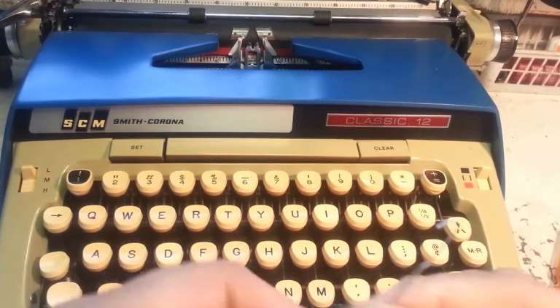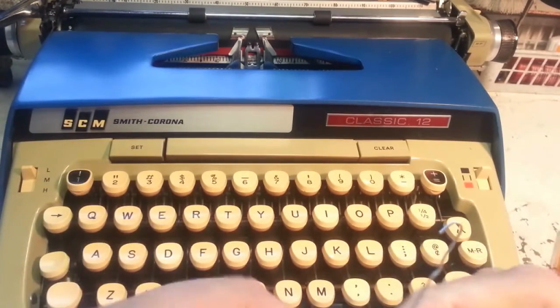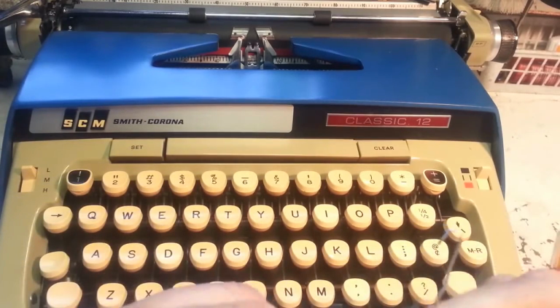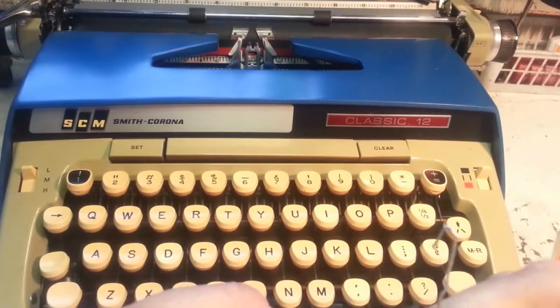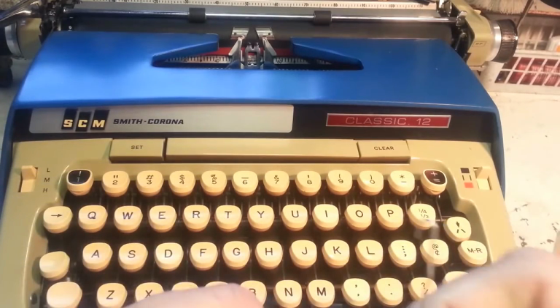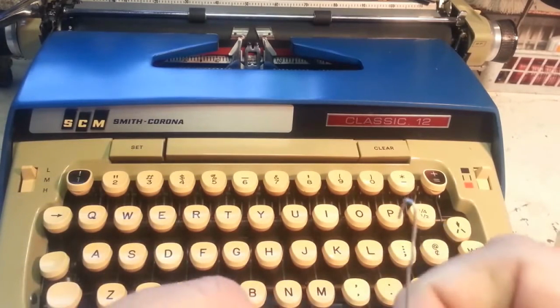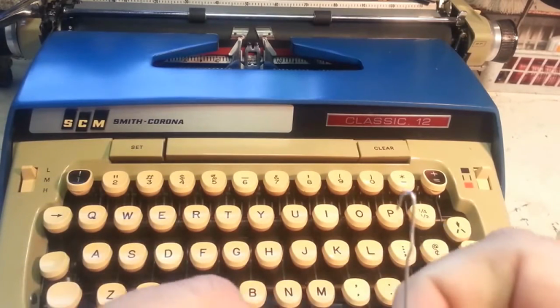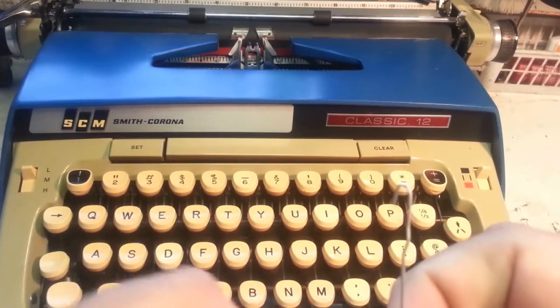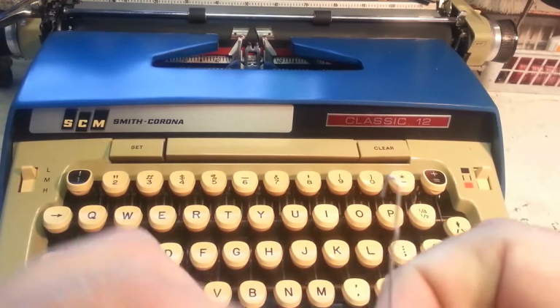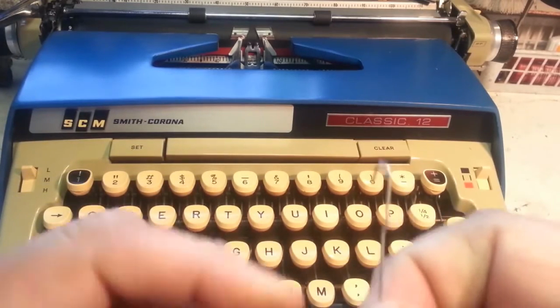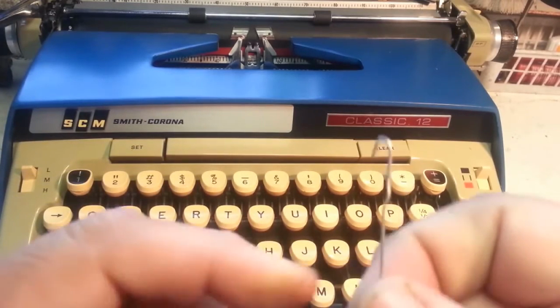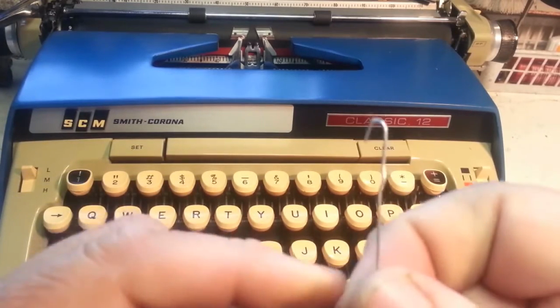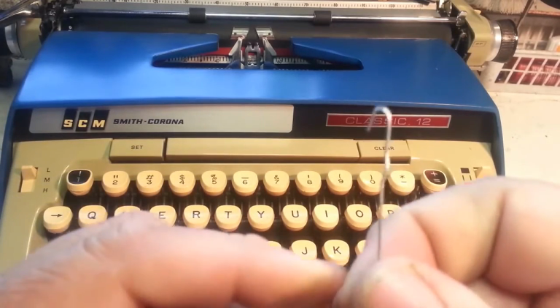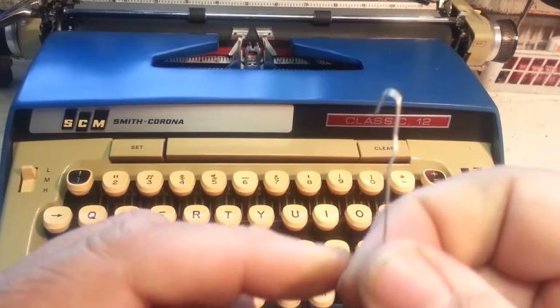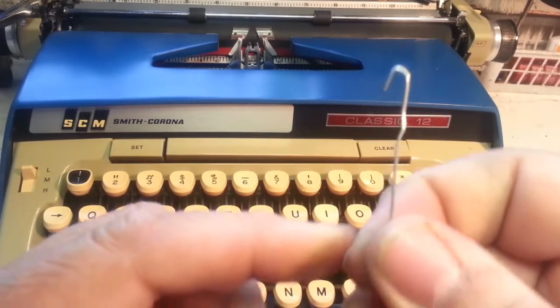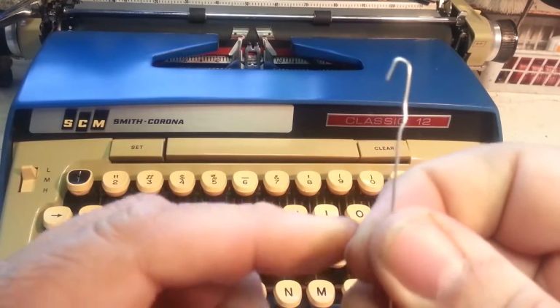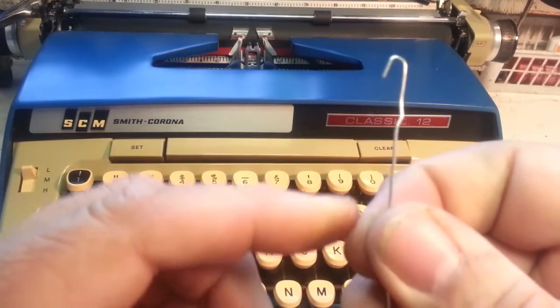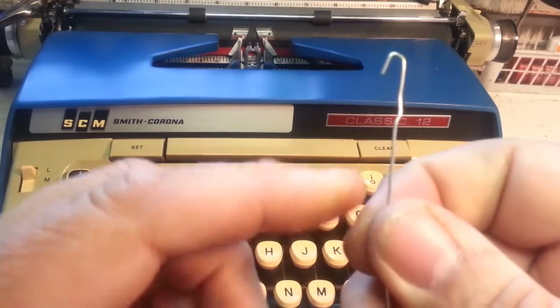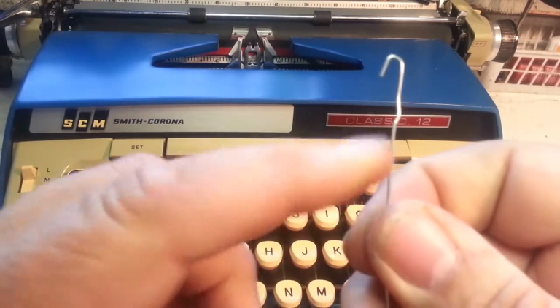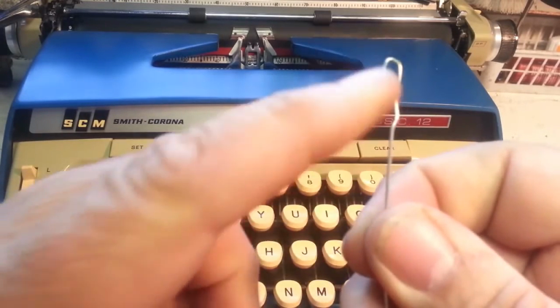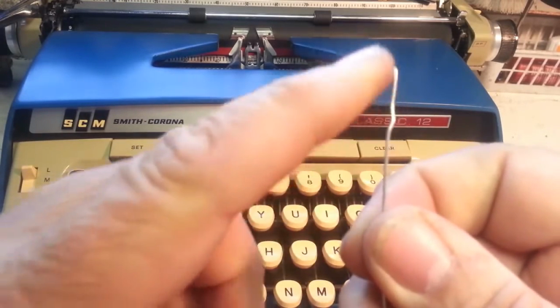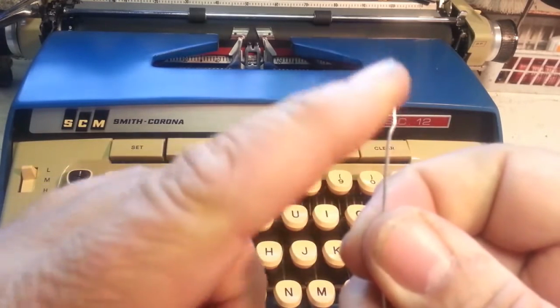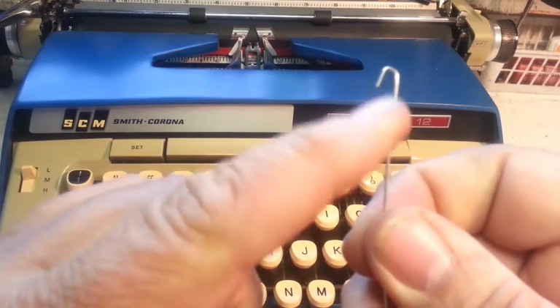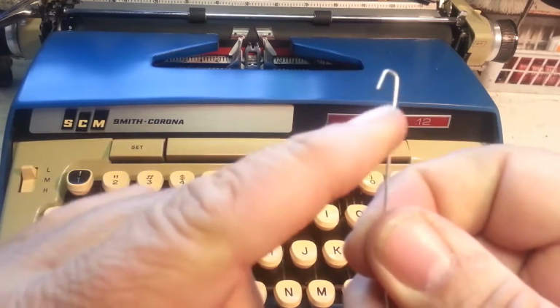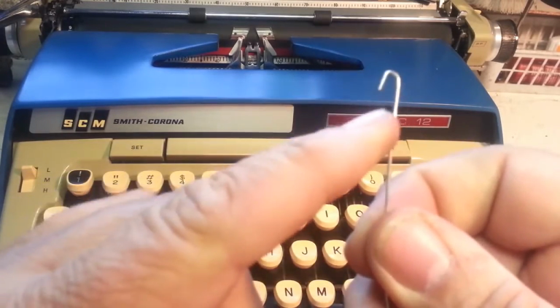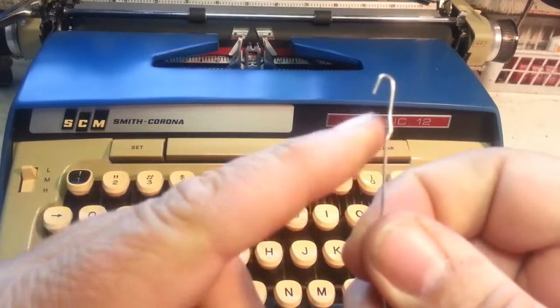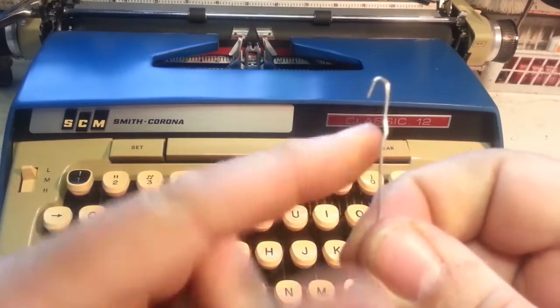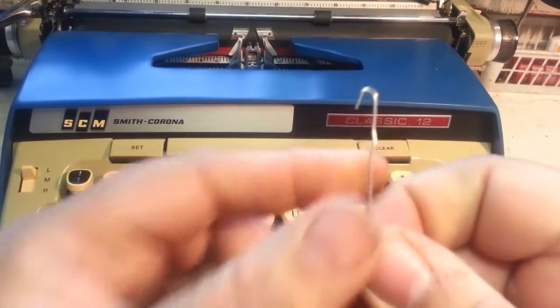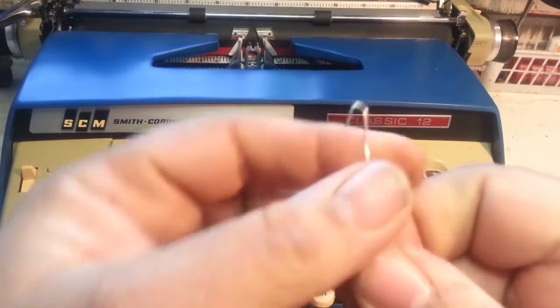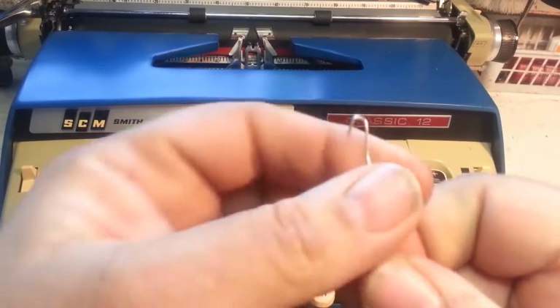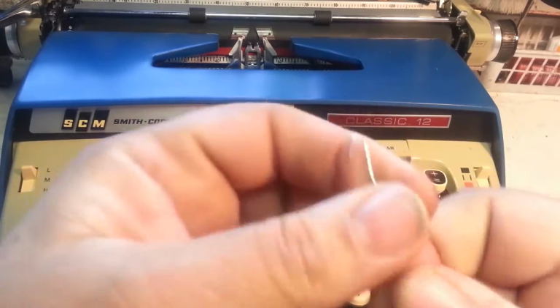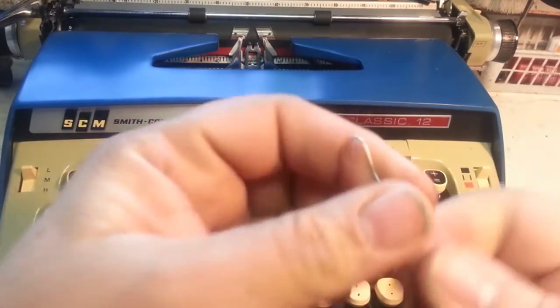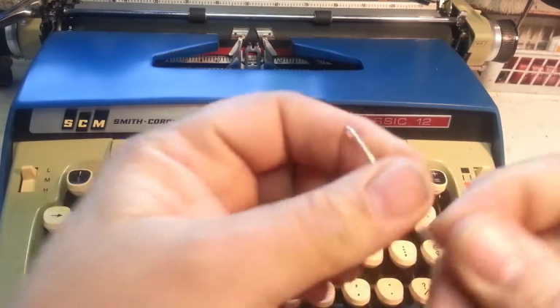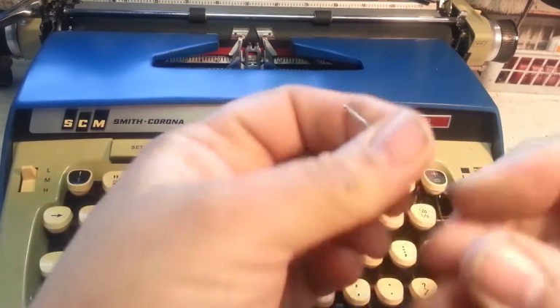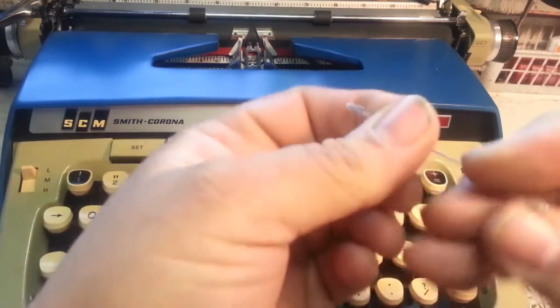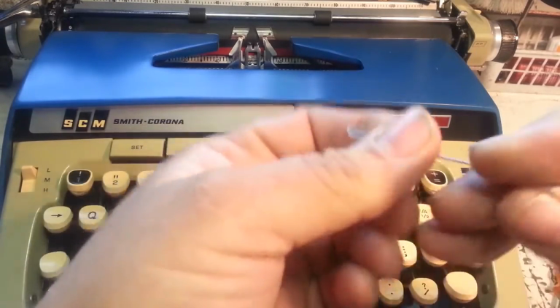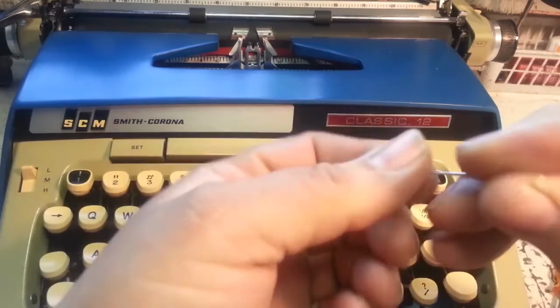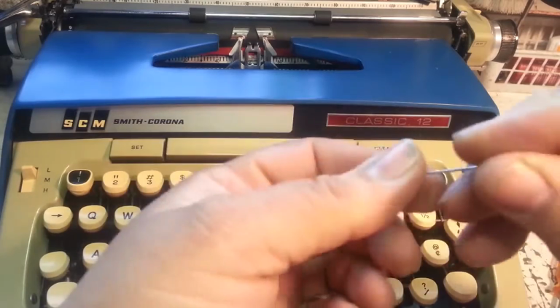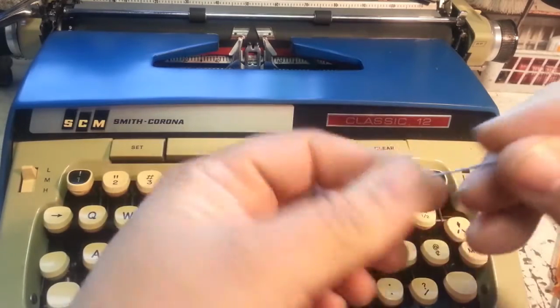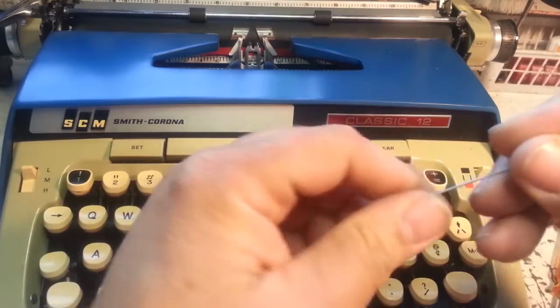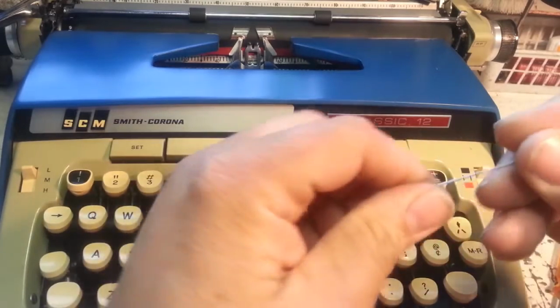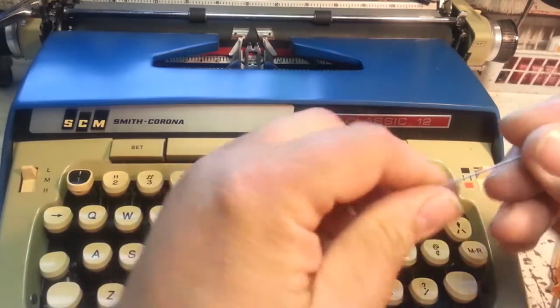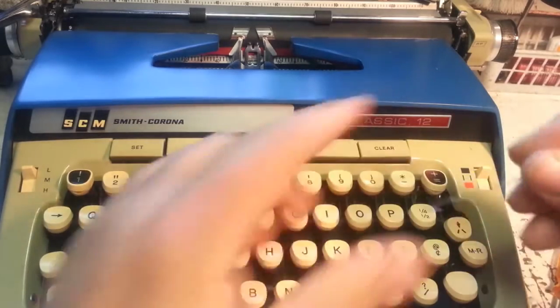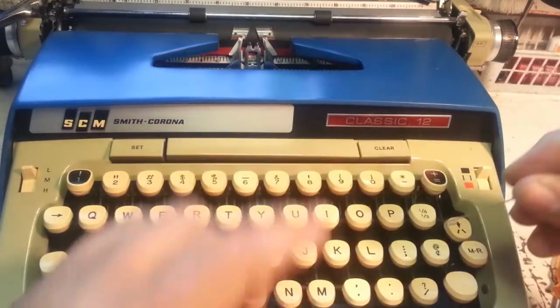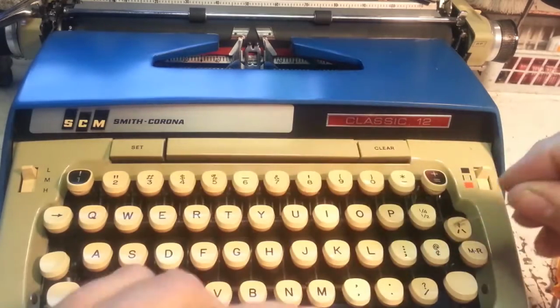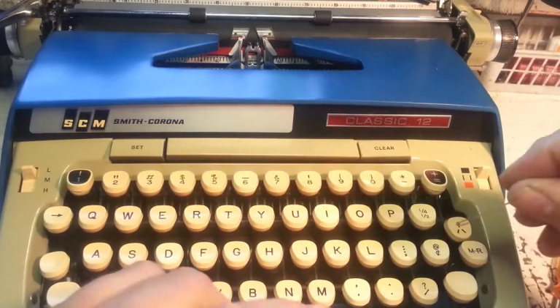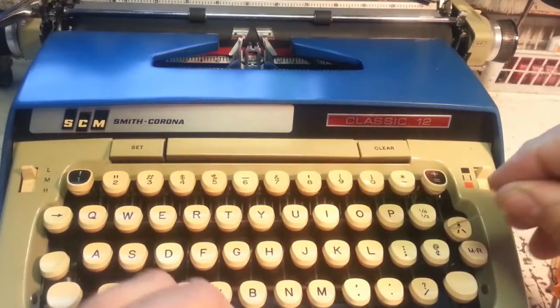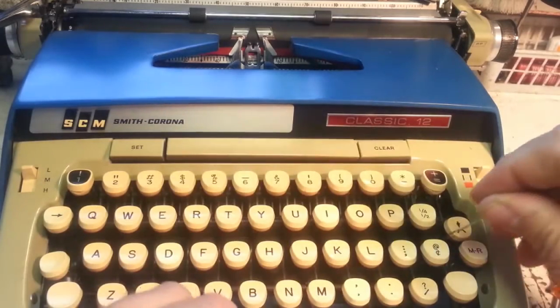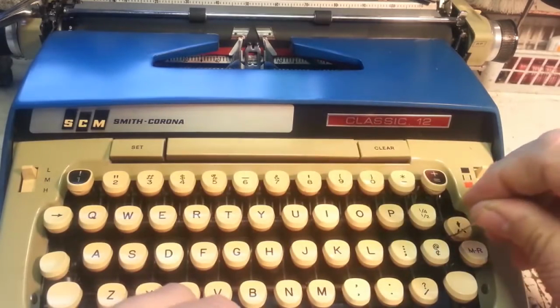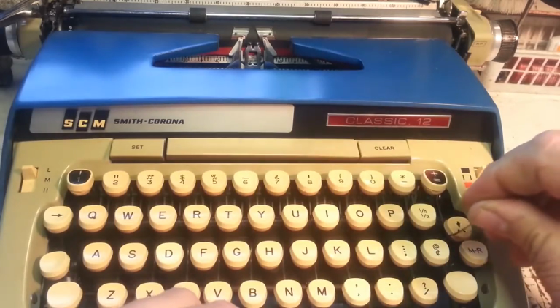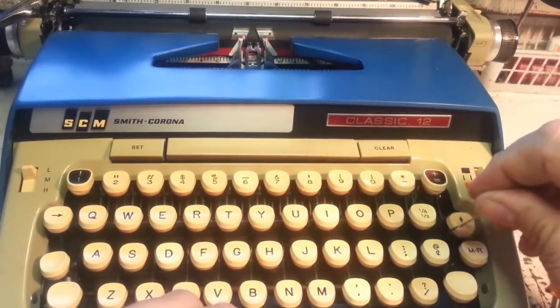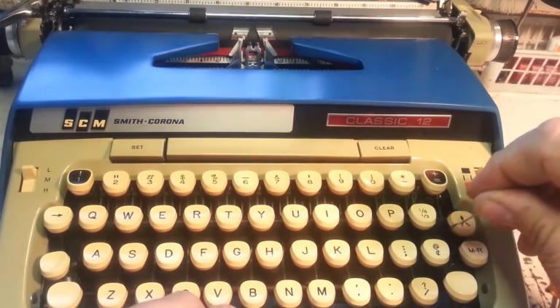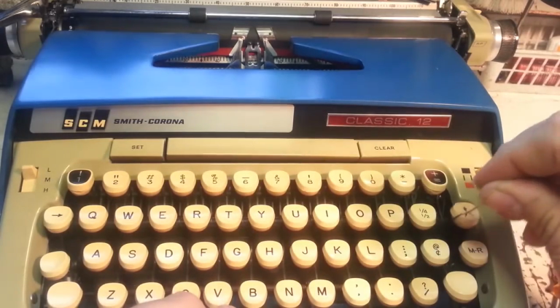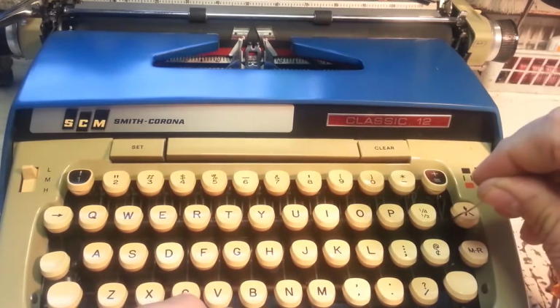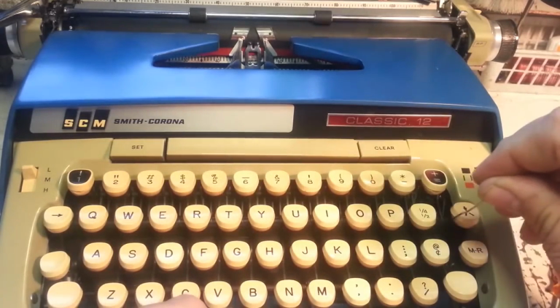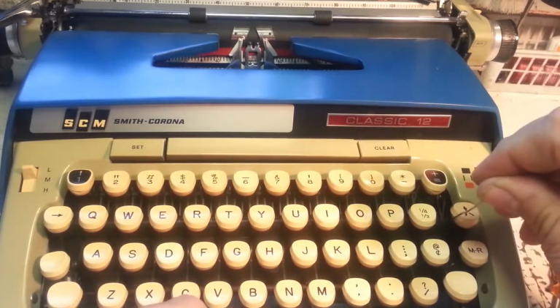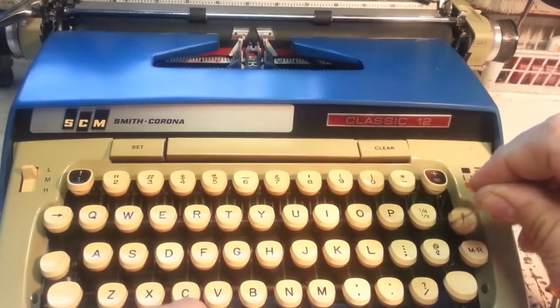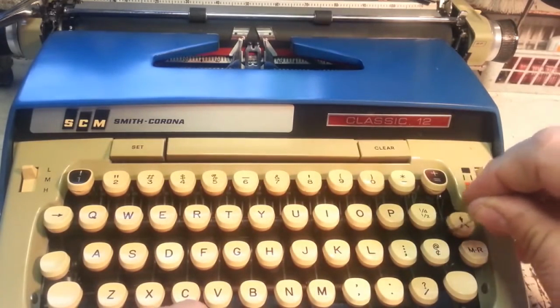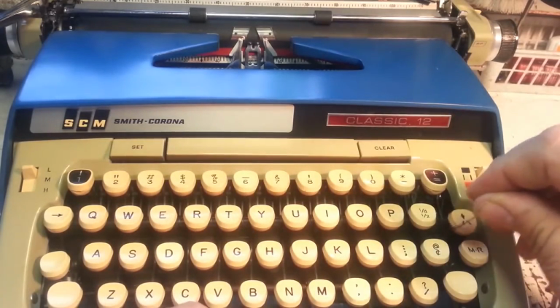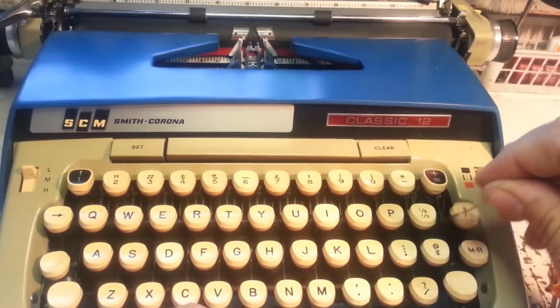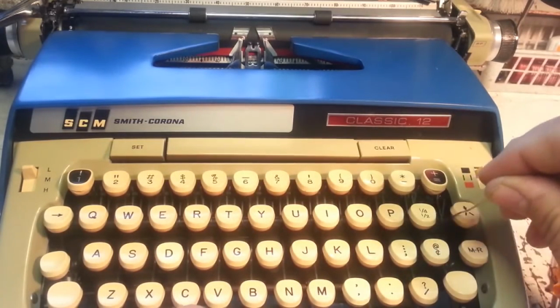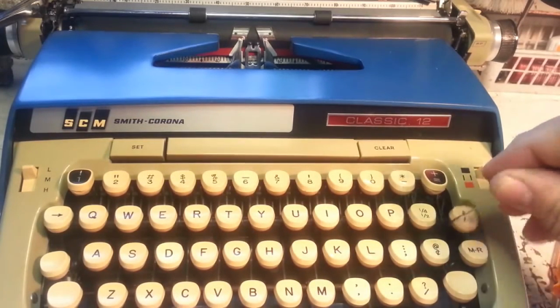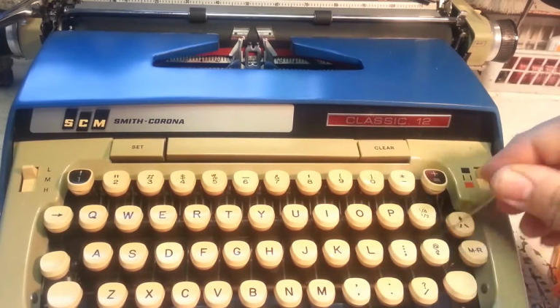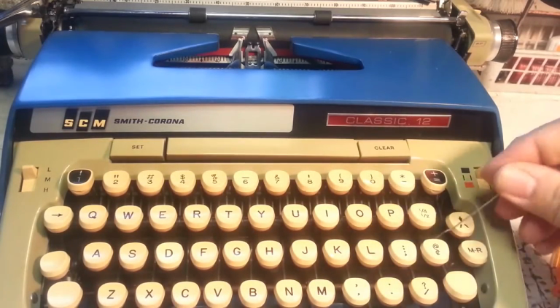Now it's got a little hook shape. It's got a little hook so you can reach under here and grab that key and pull it up.